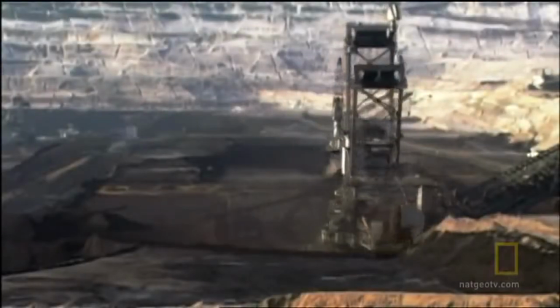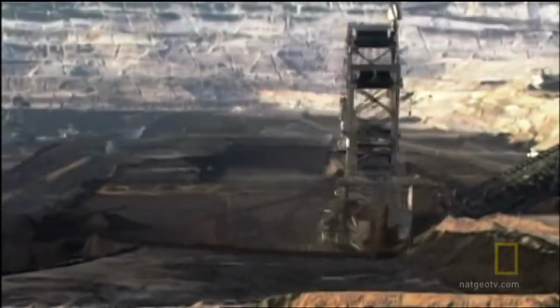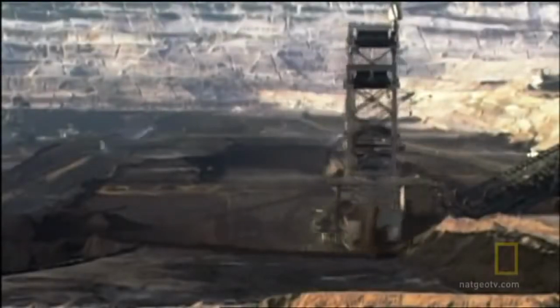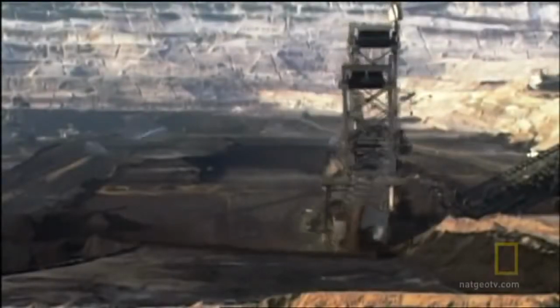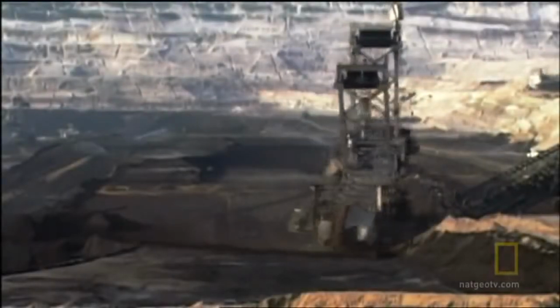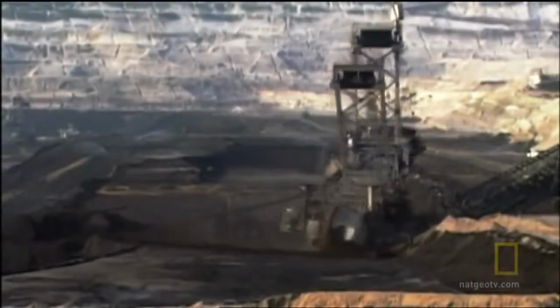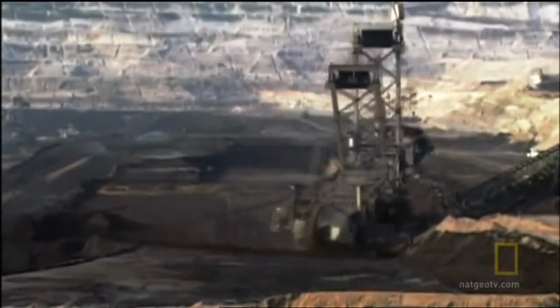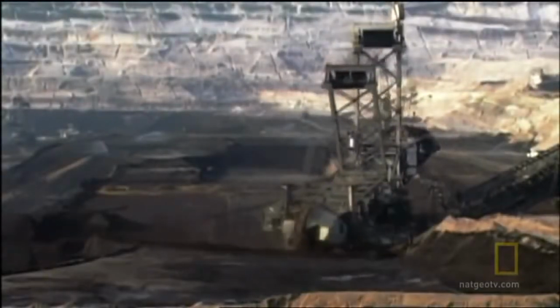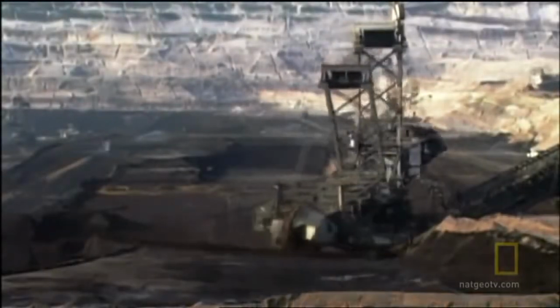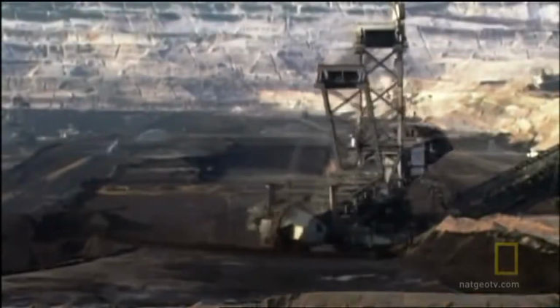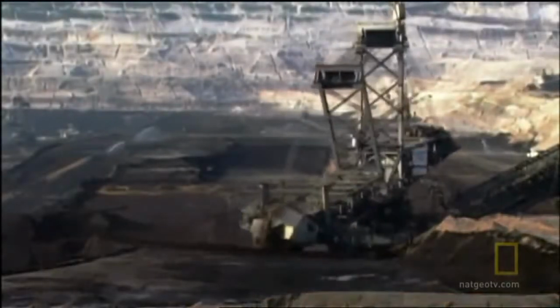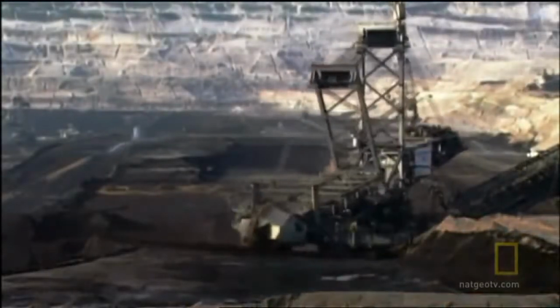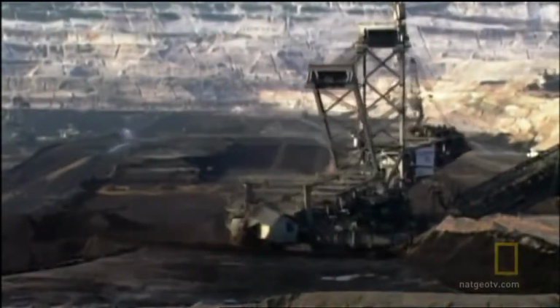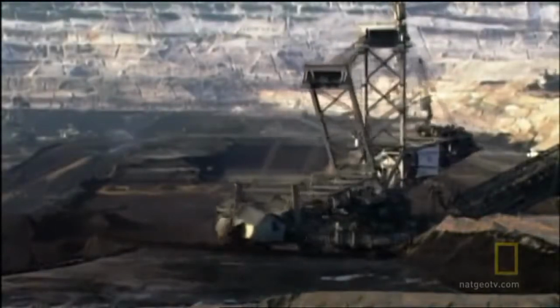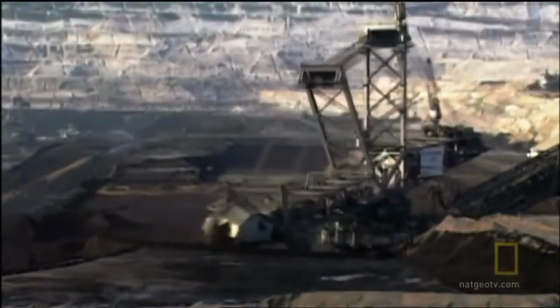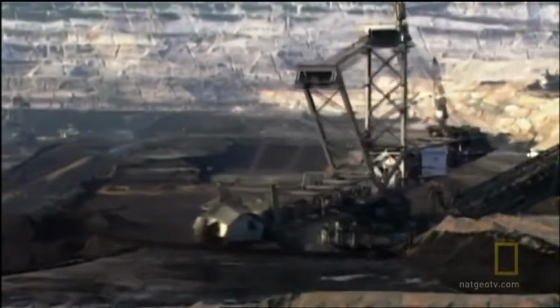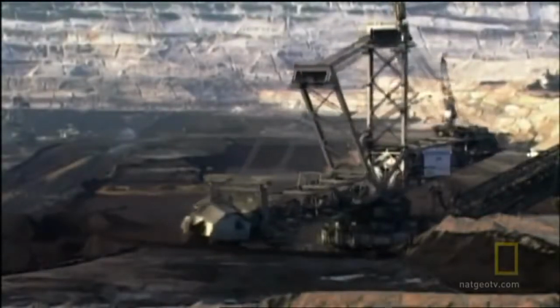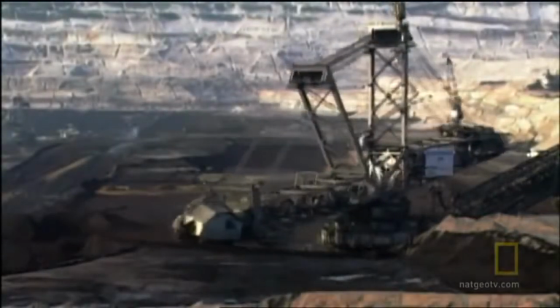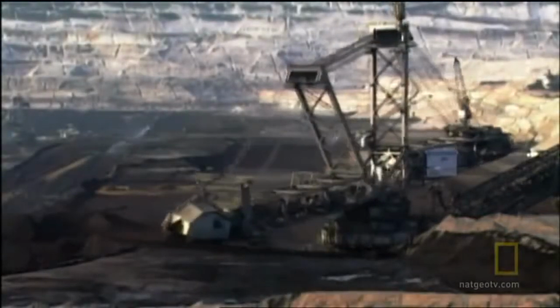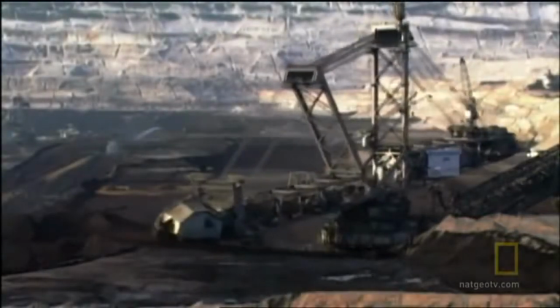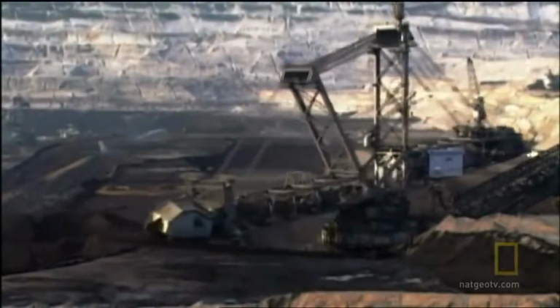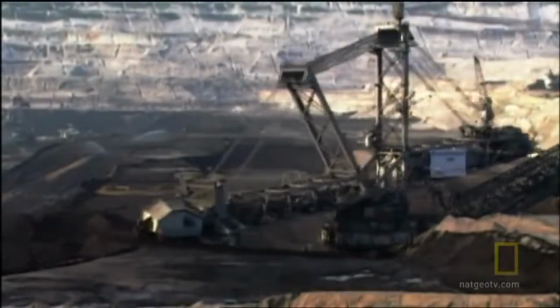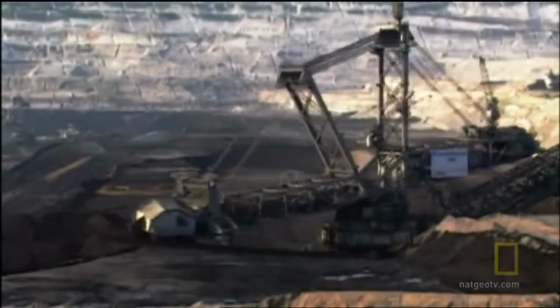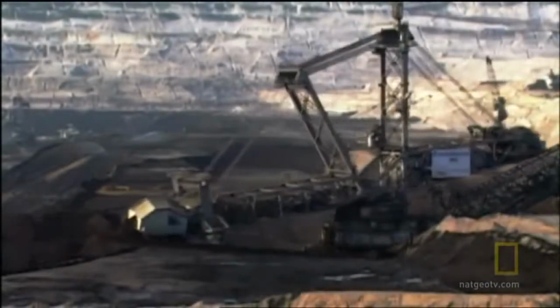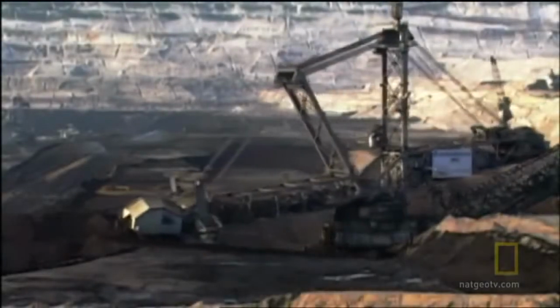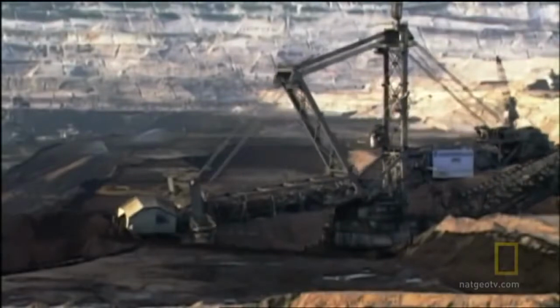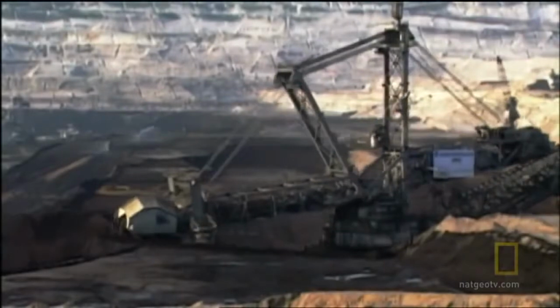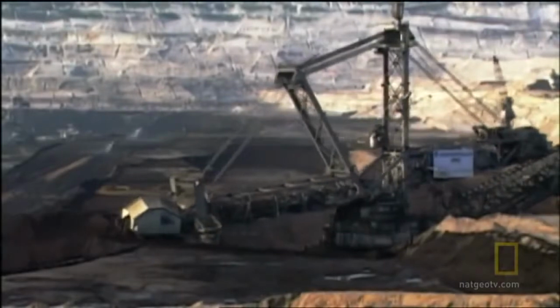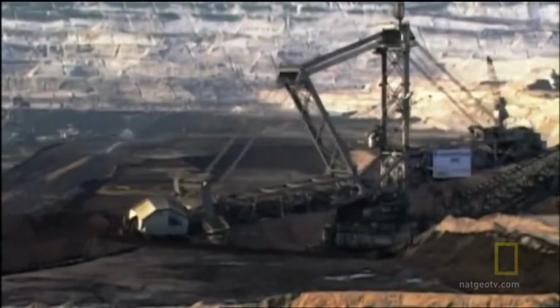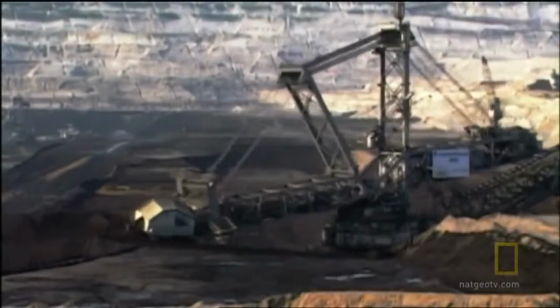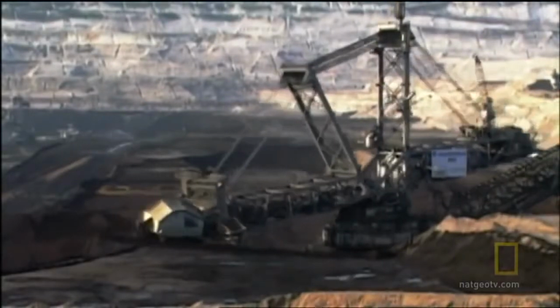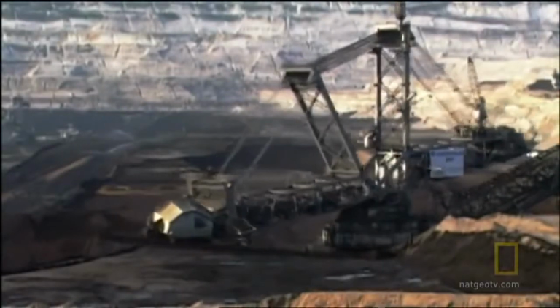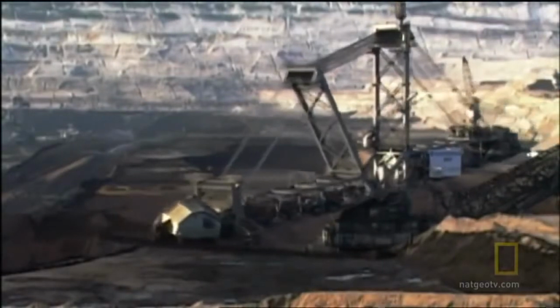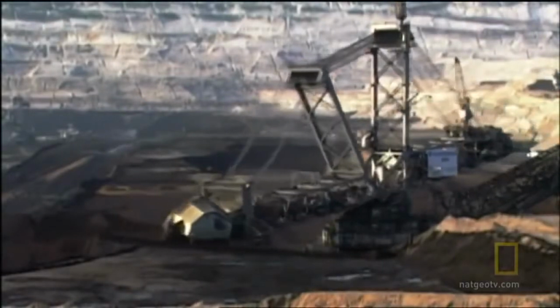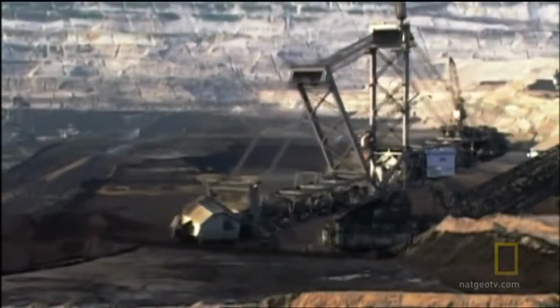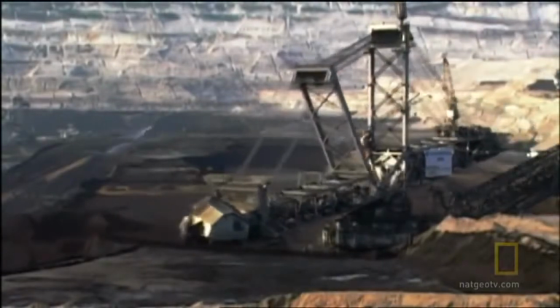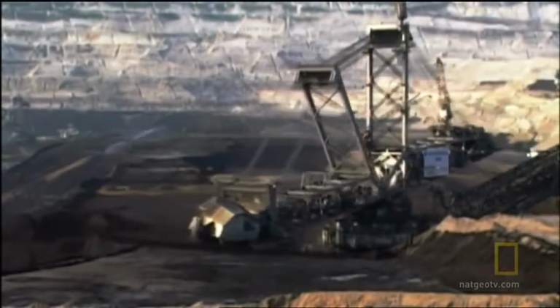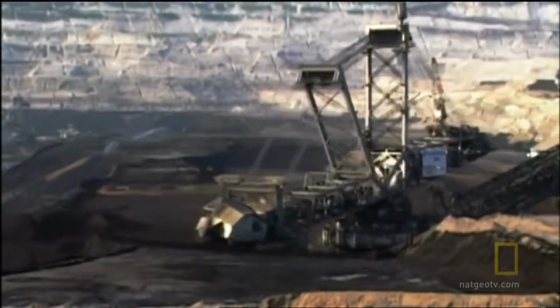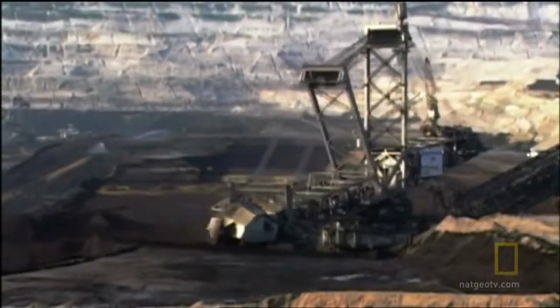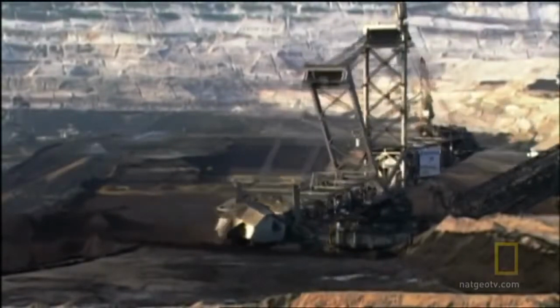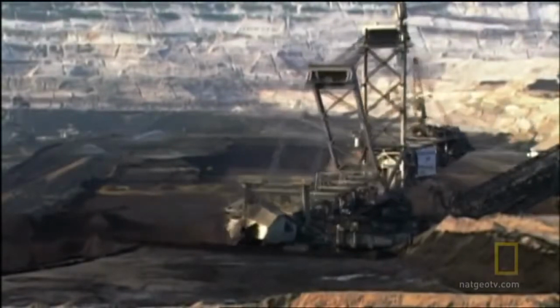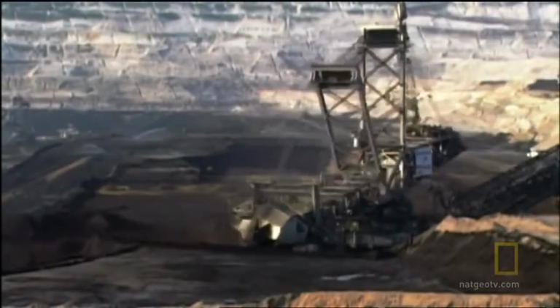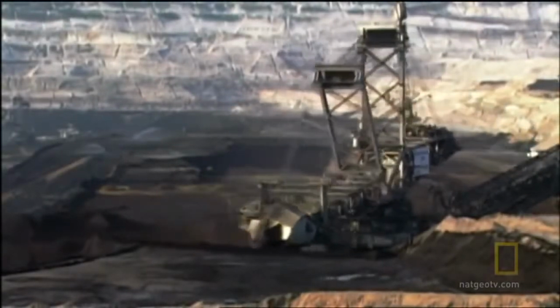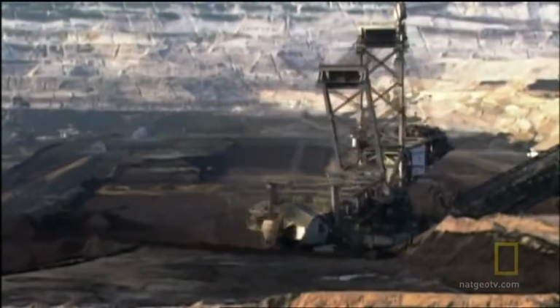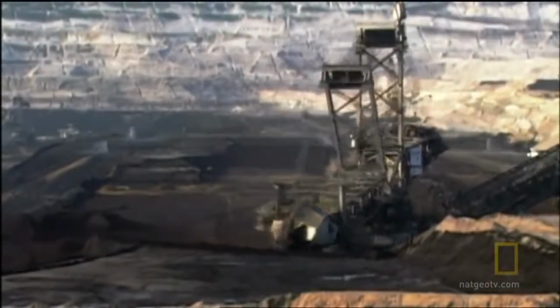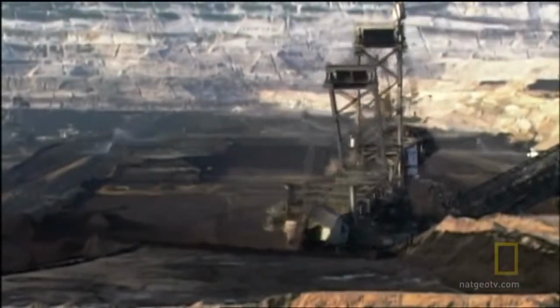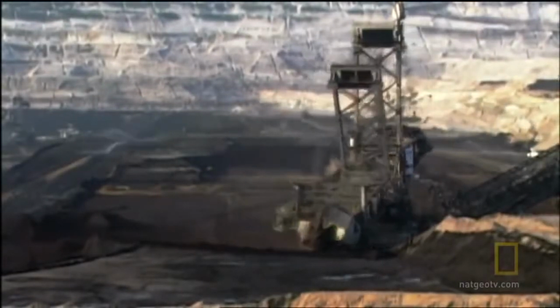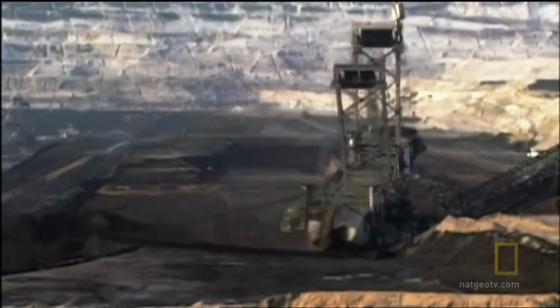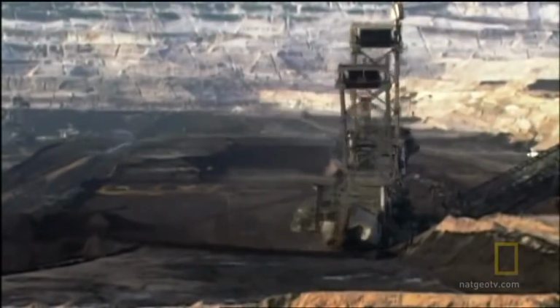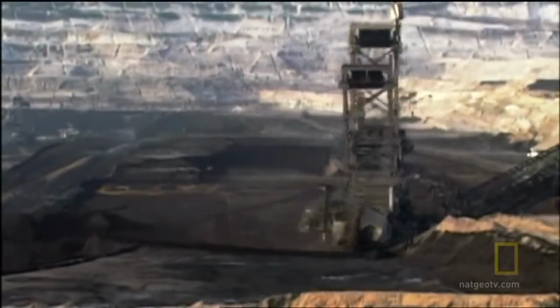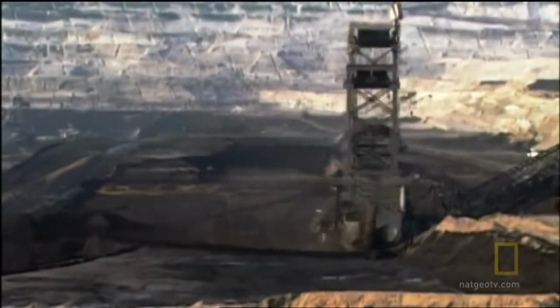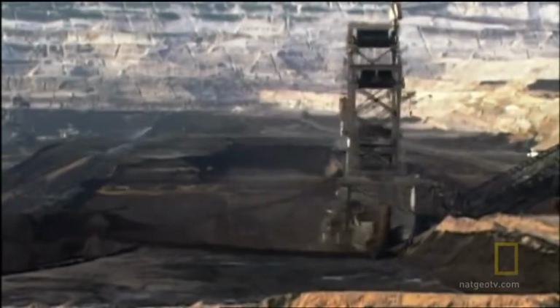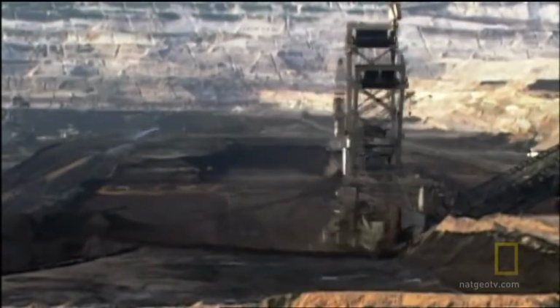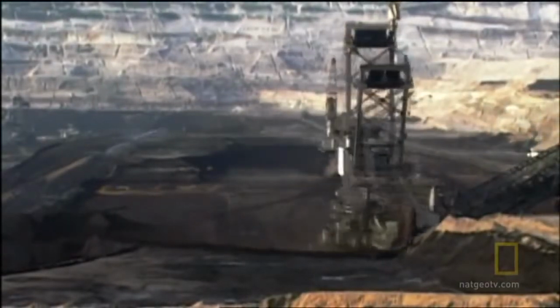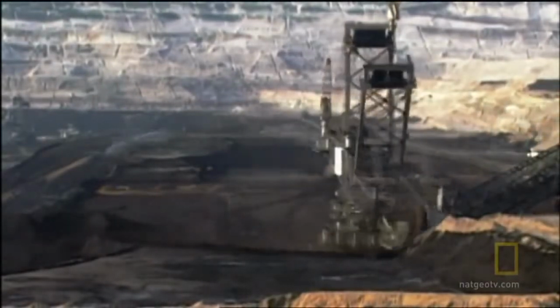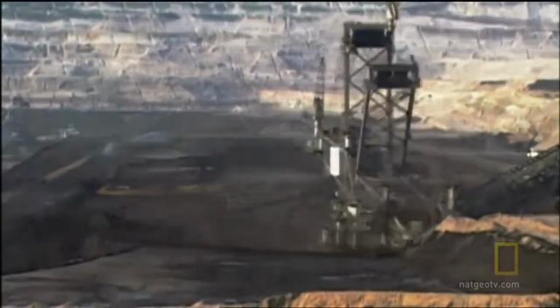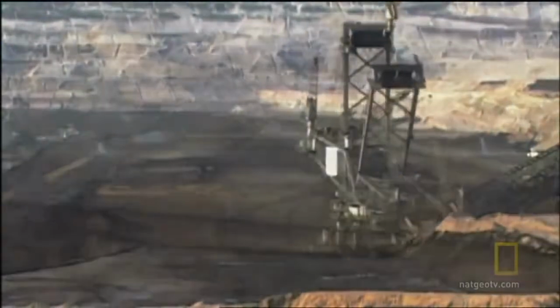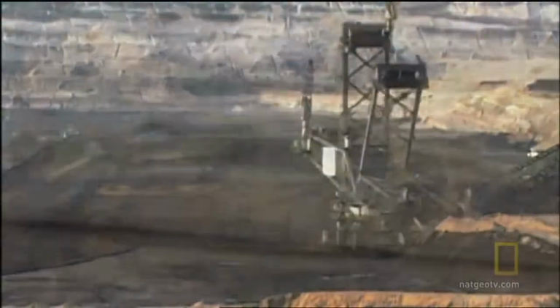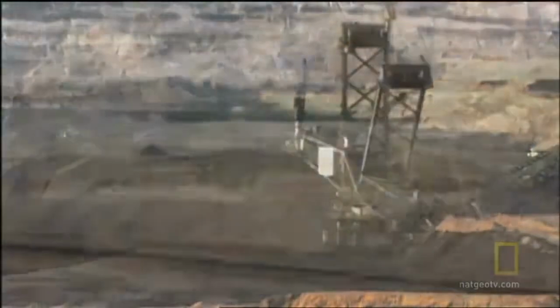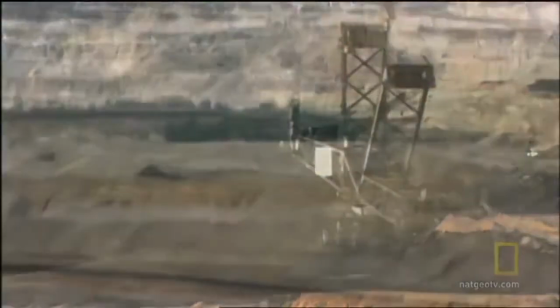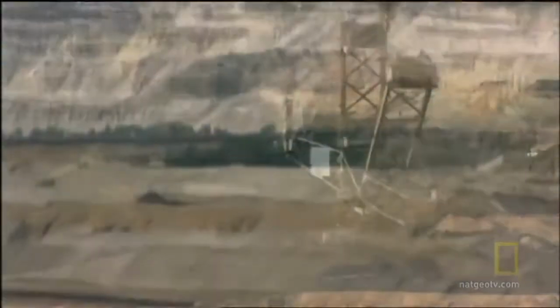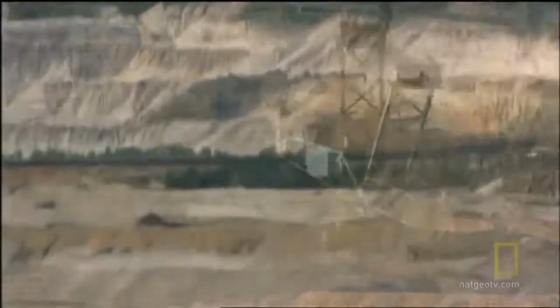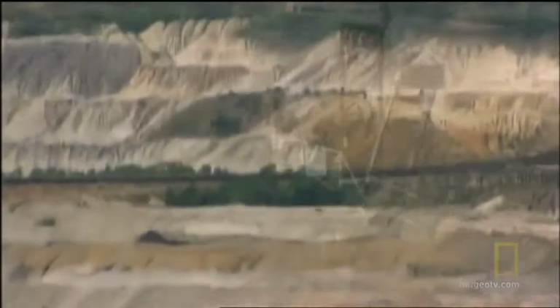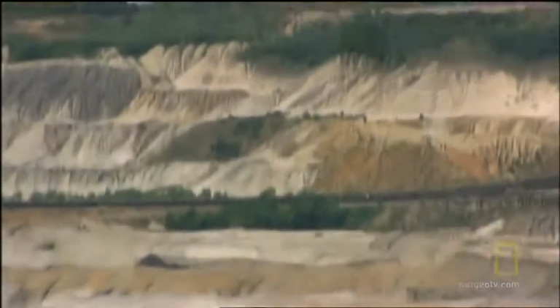The Bagger 293 is powered by 17,000 kilowatts. It draws its power from the very power plants it fuels with coal.